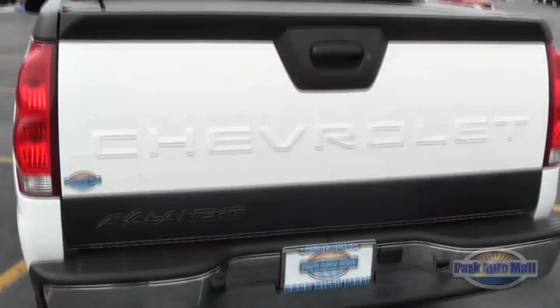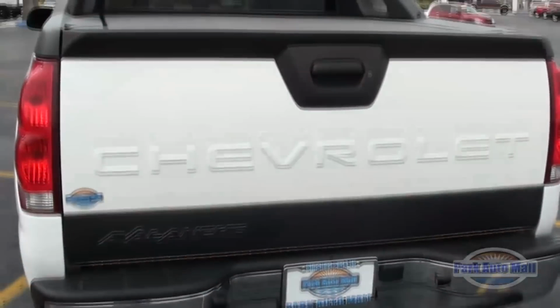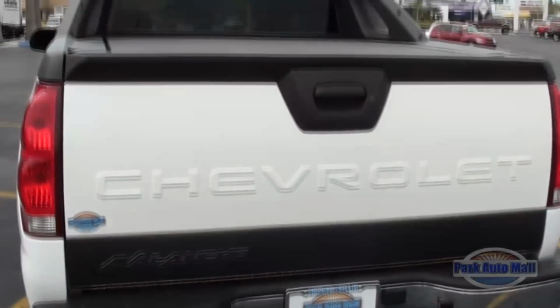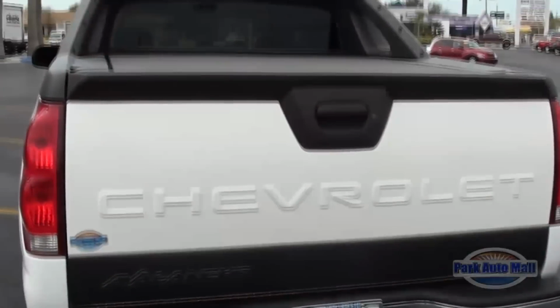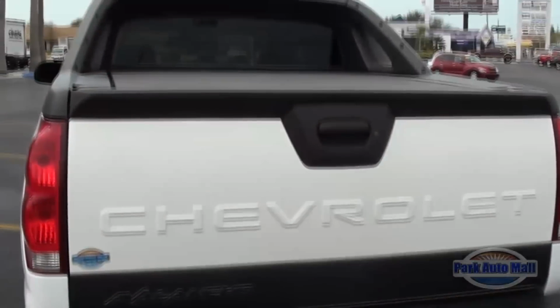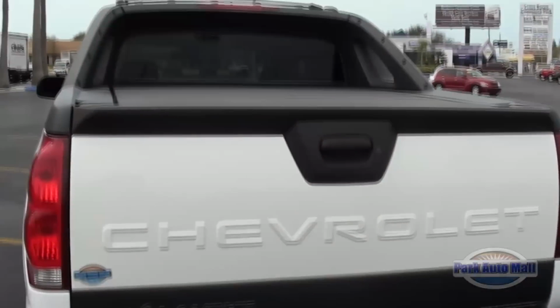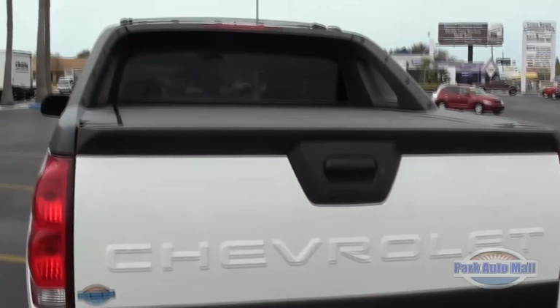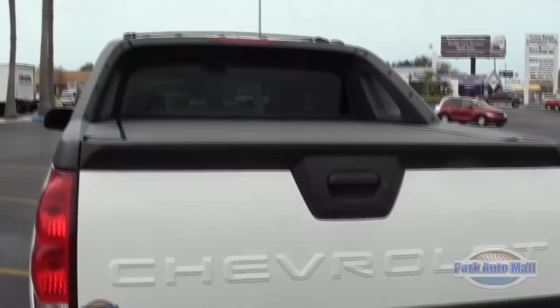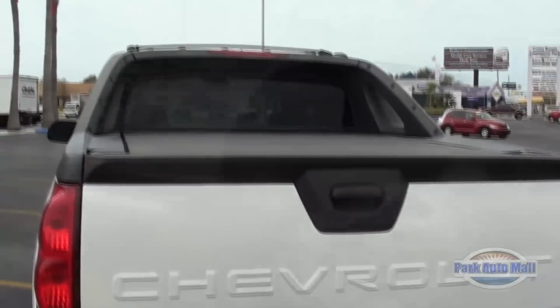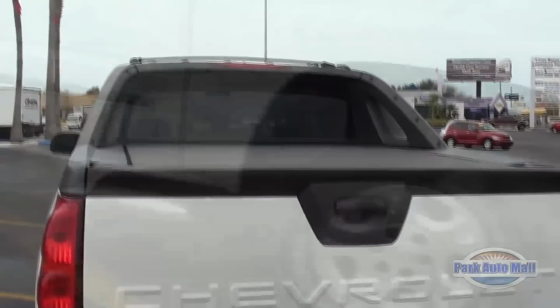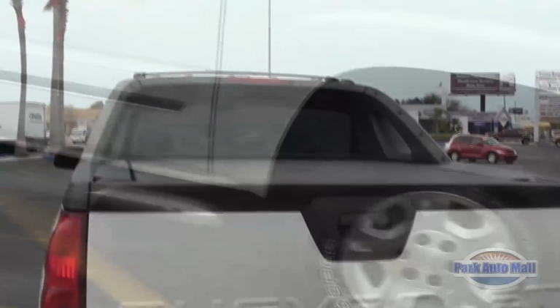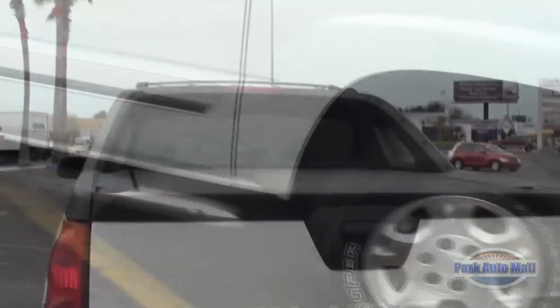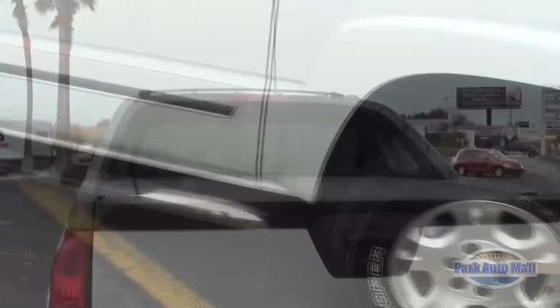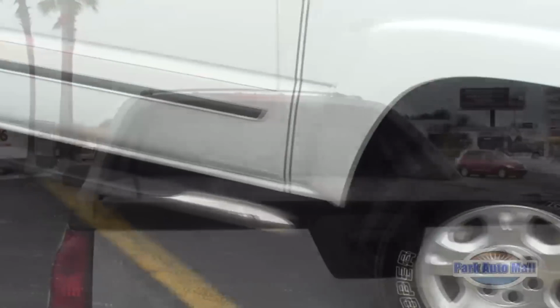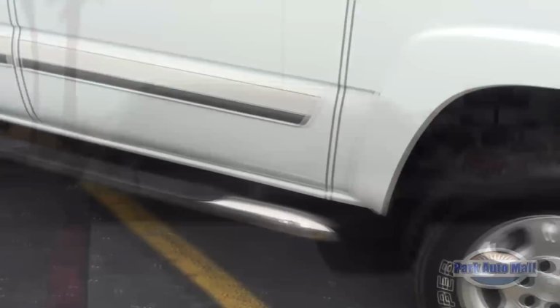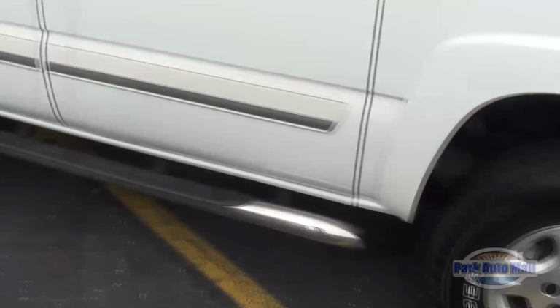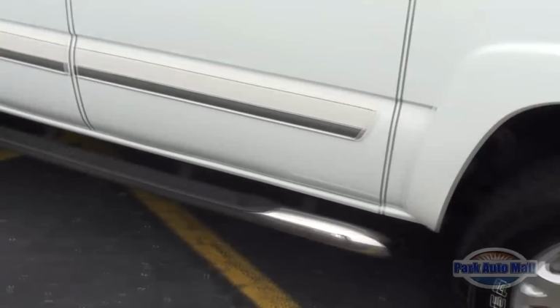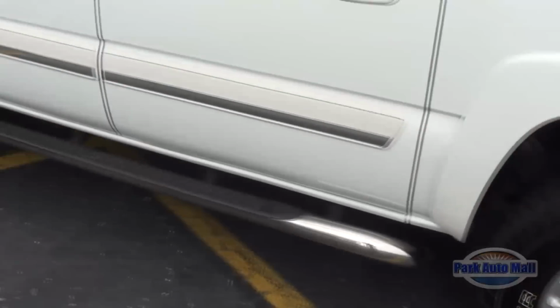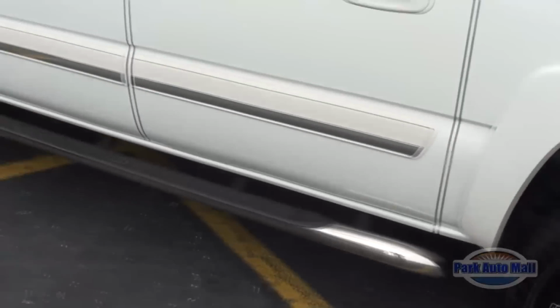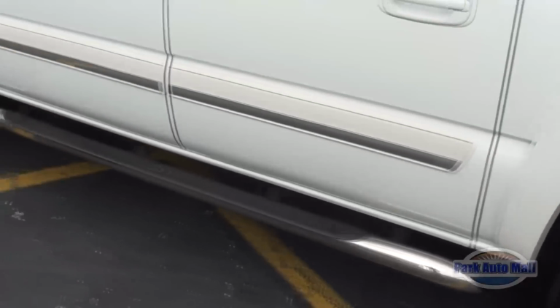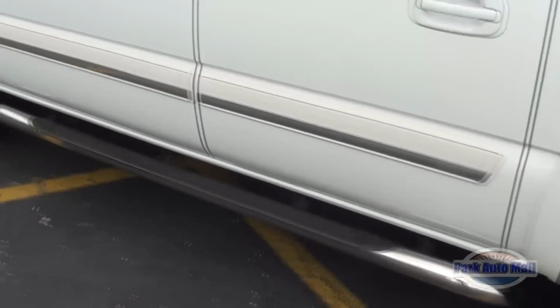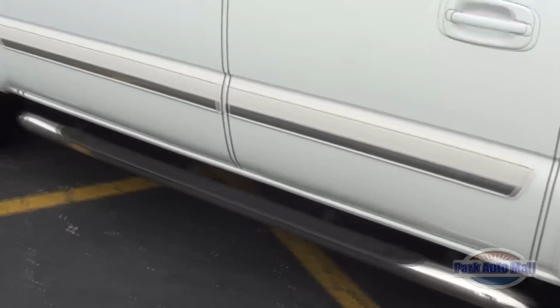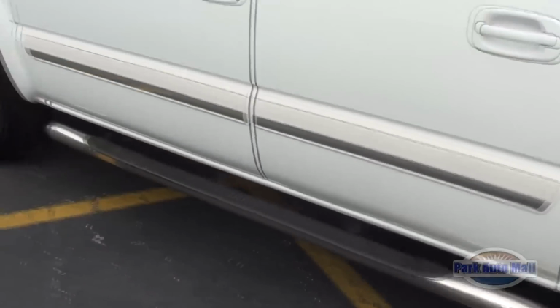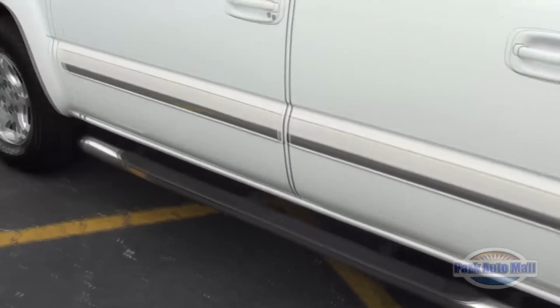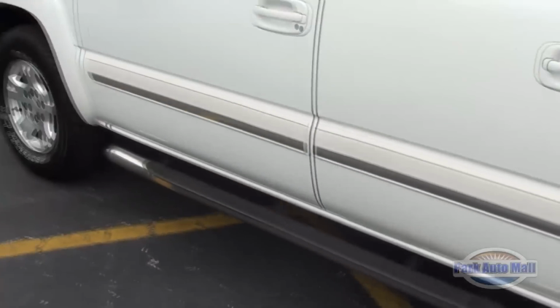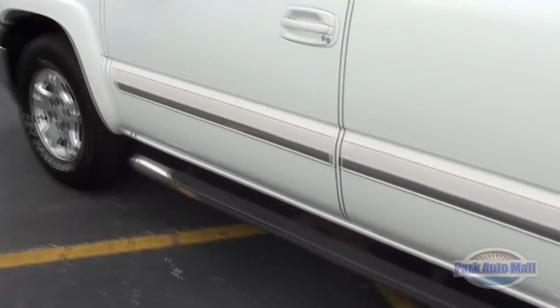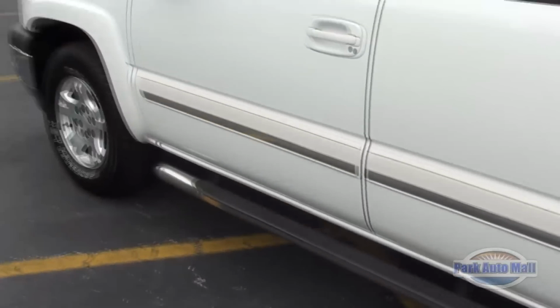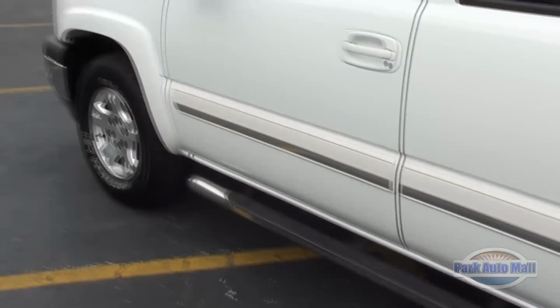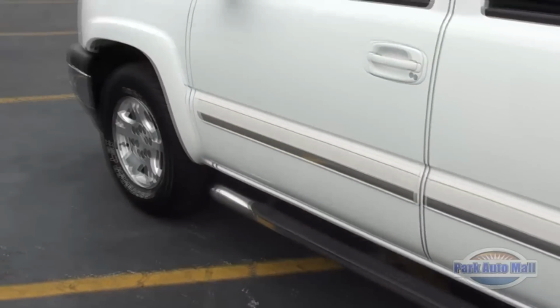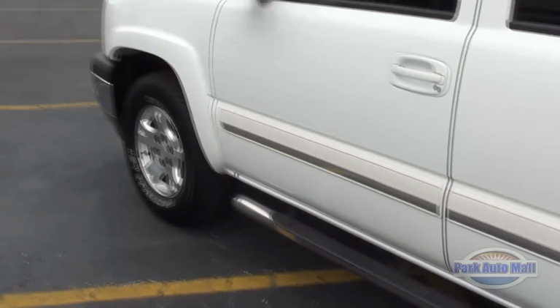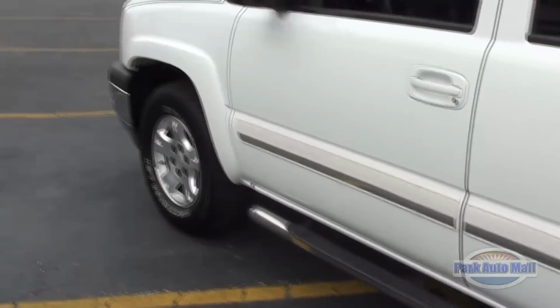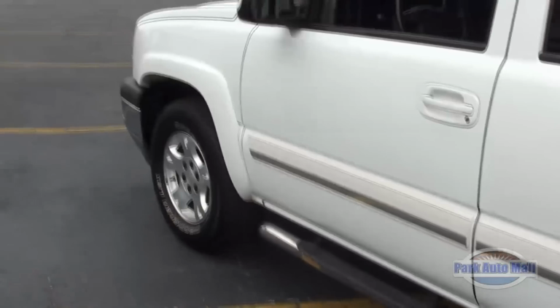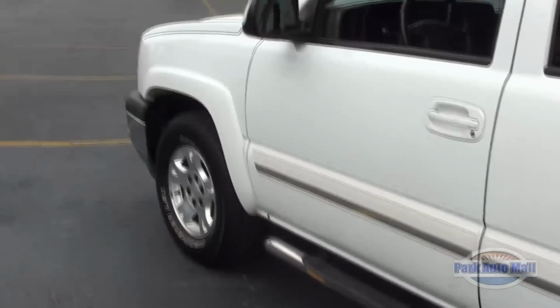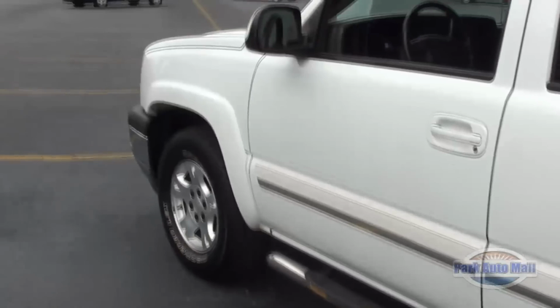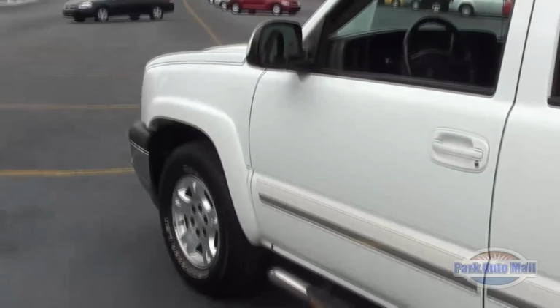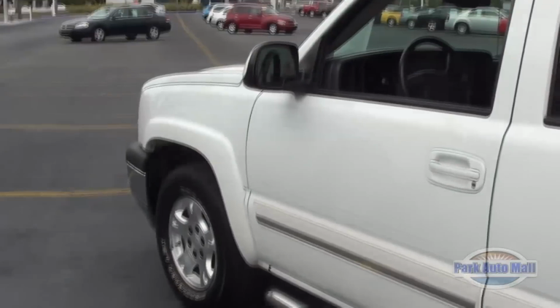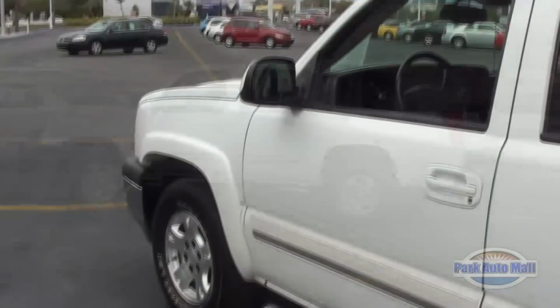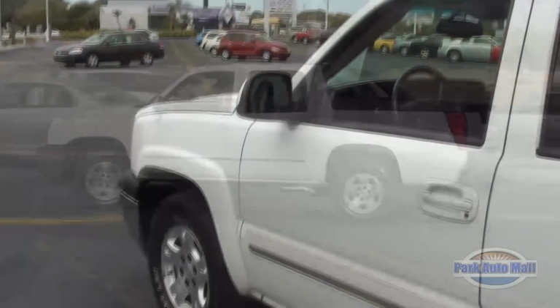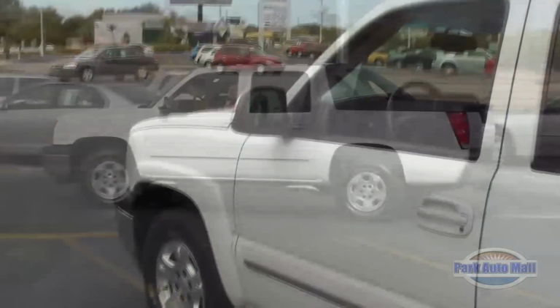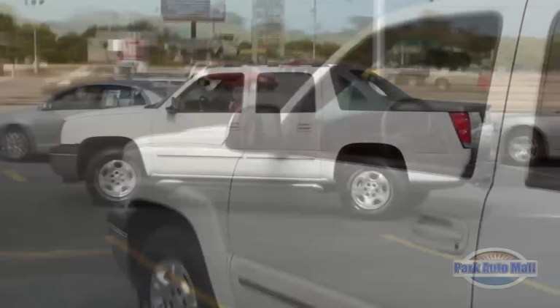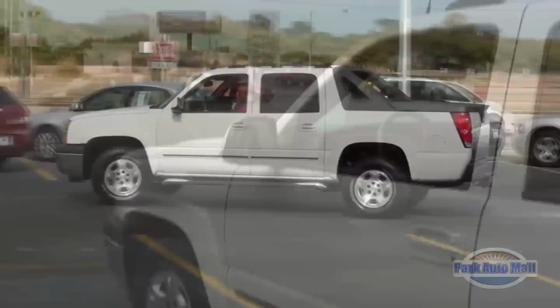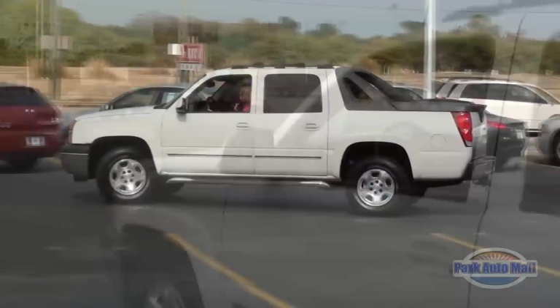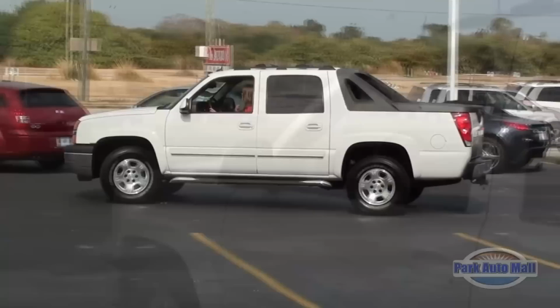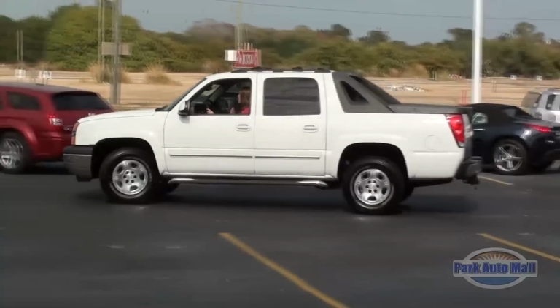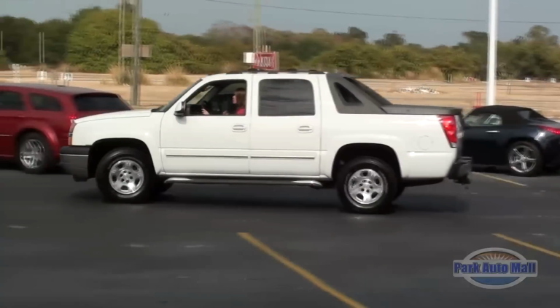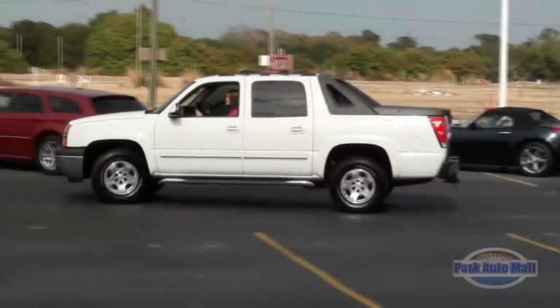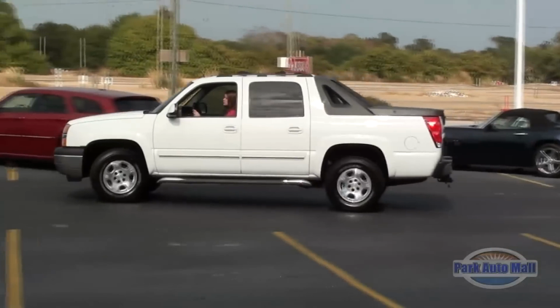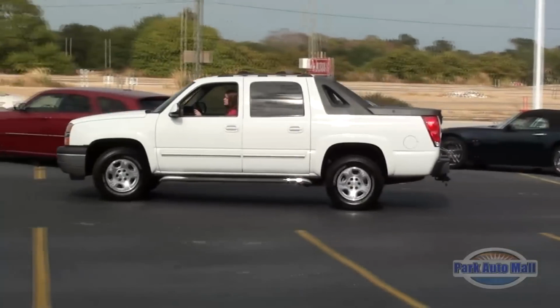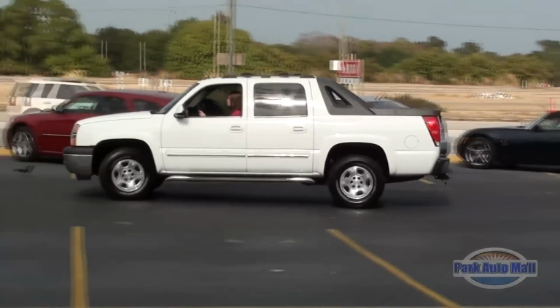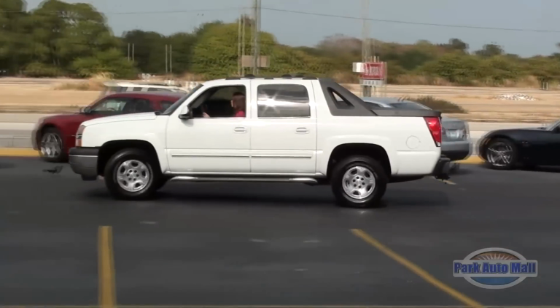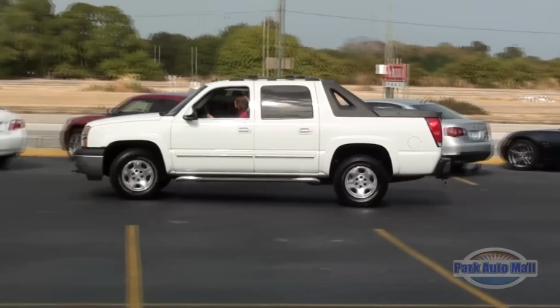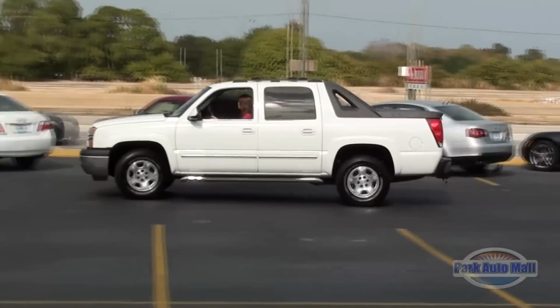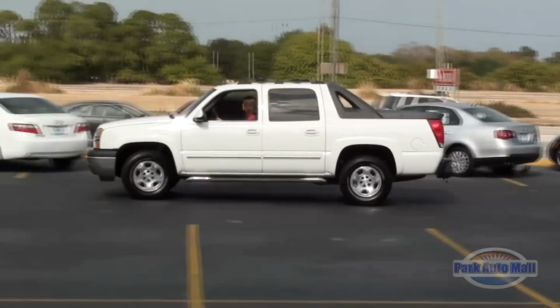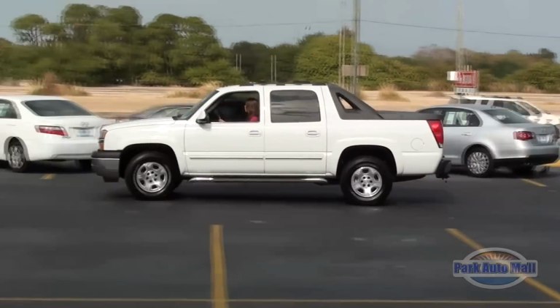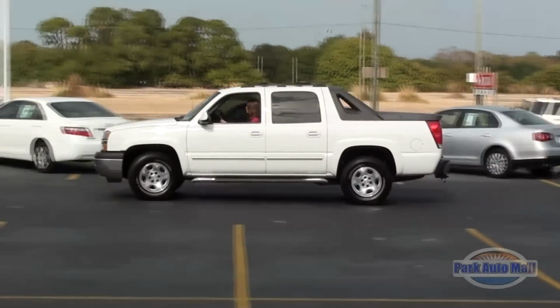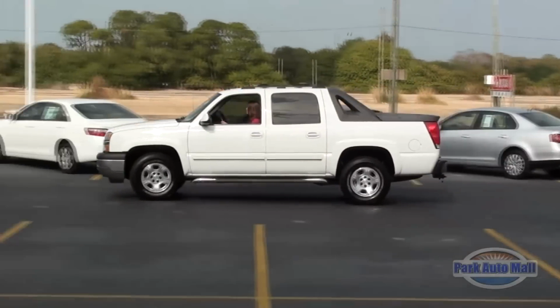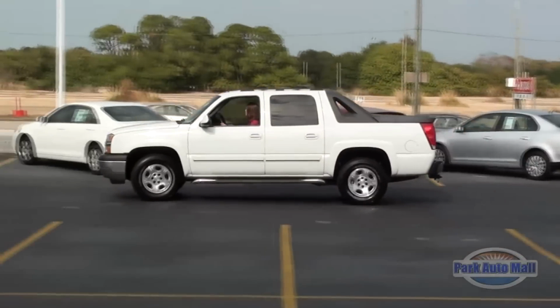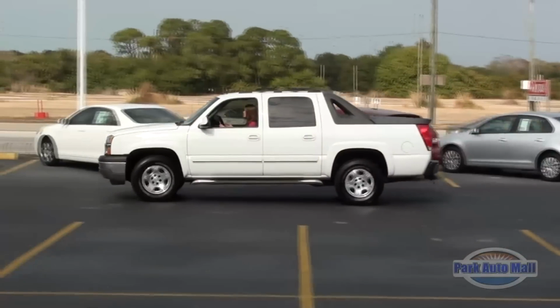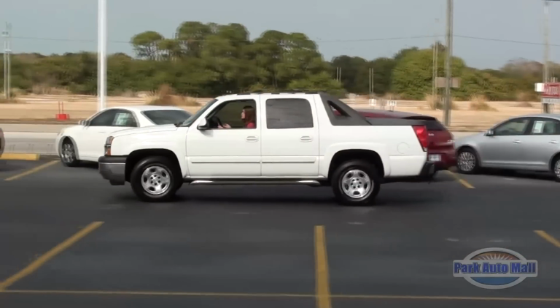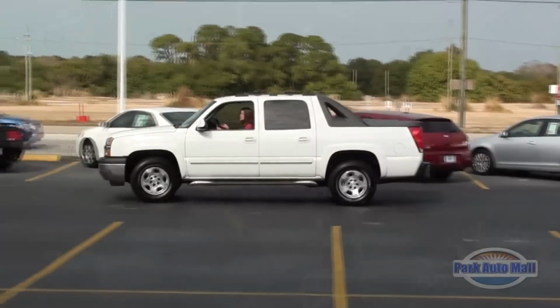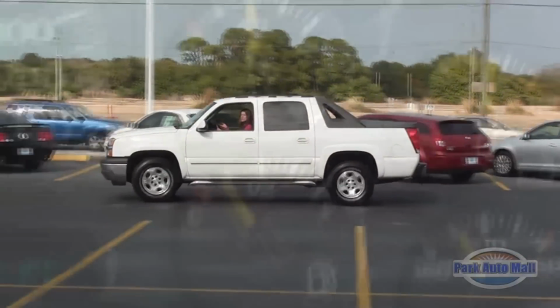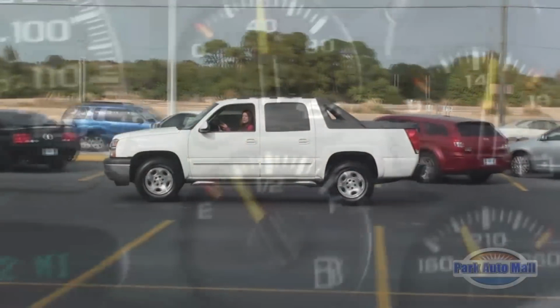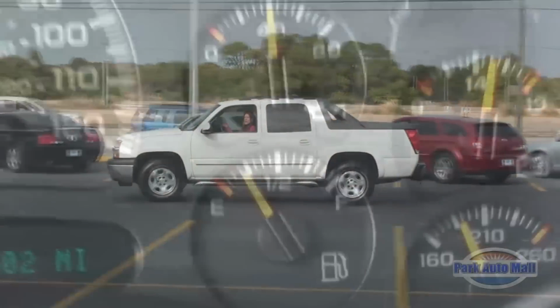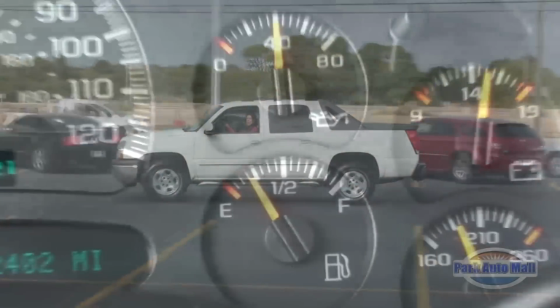It also comes with running boards, daytime running lights, and halogen fog lights. This is just a great looking truck all around.